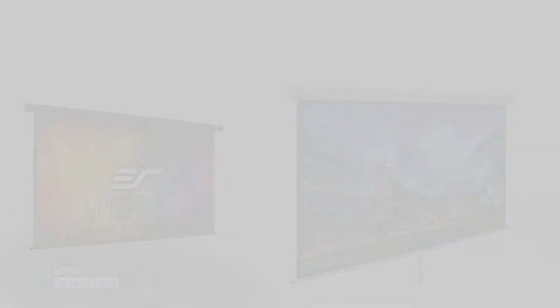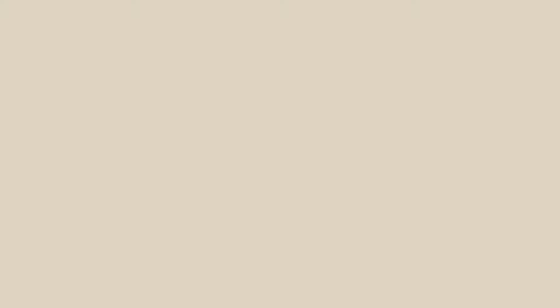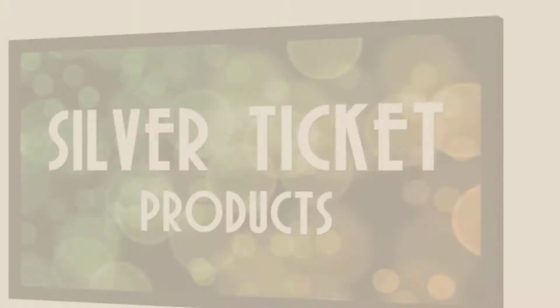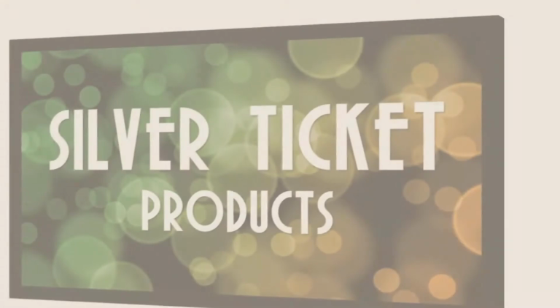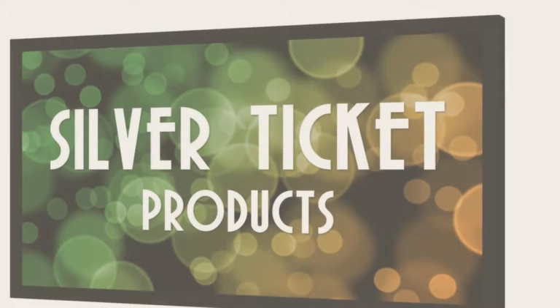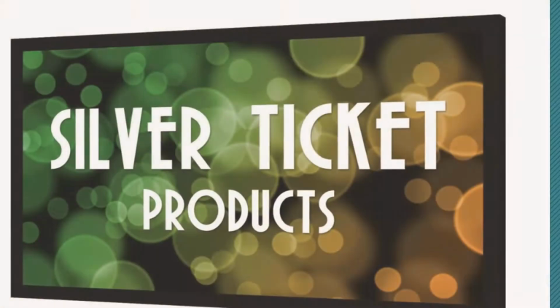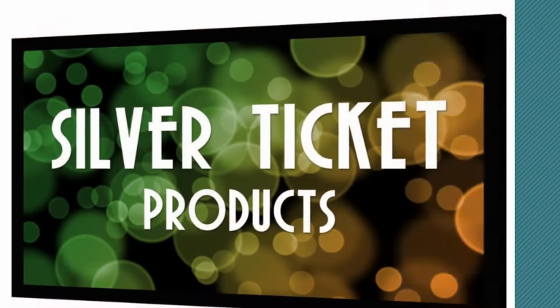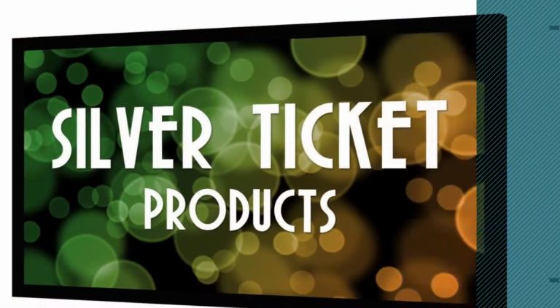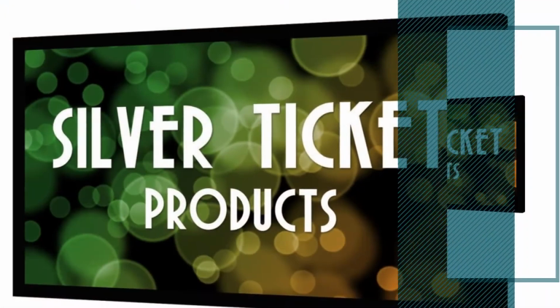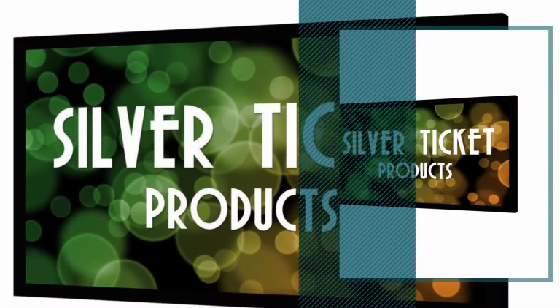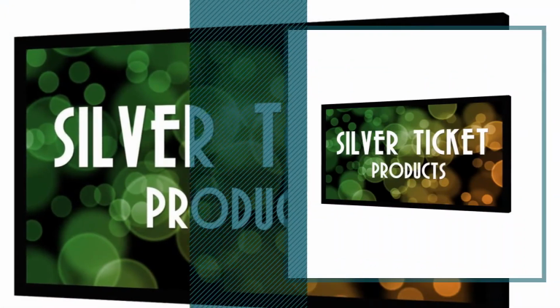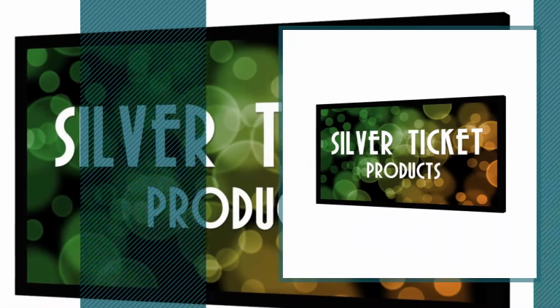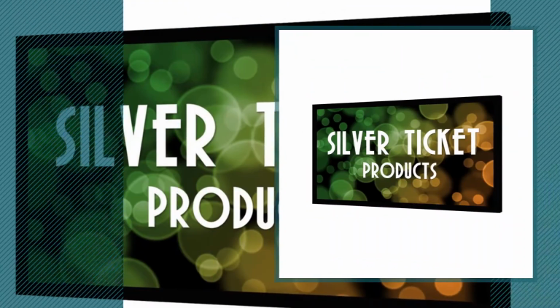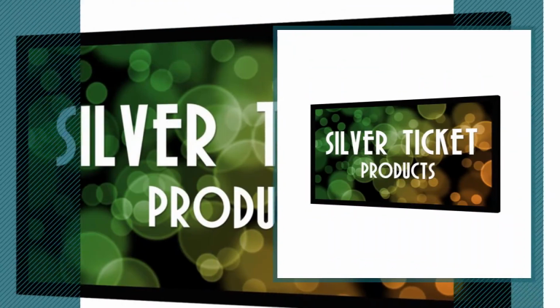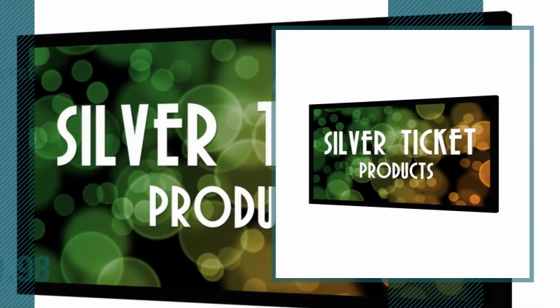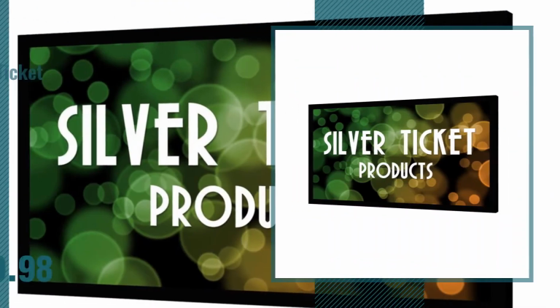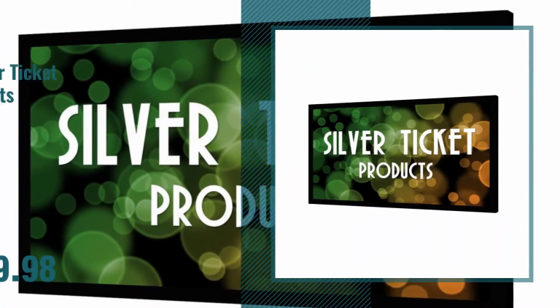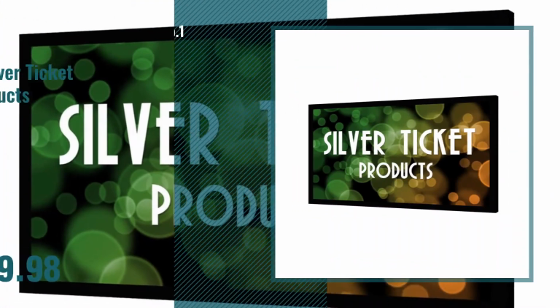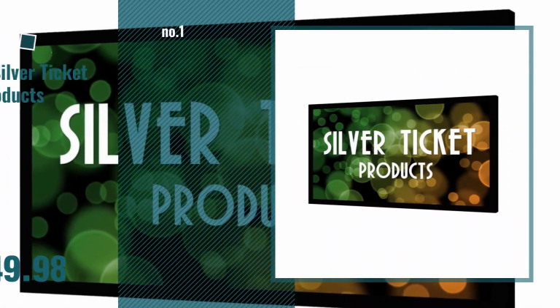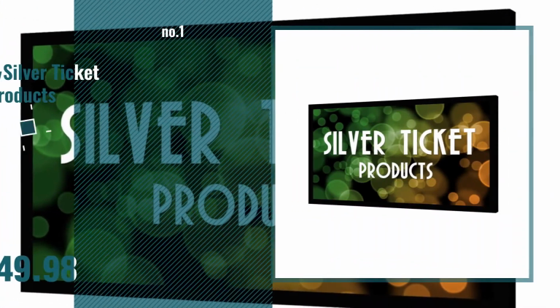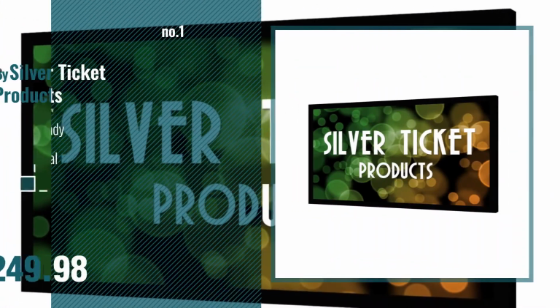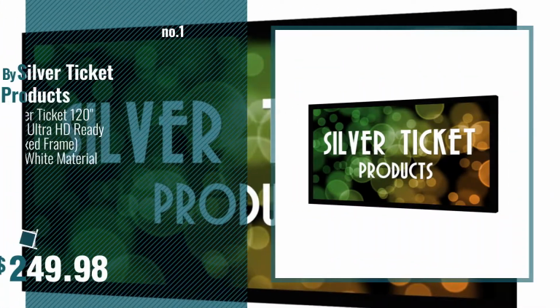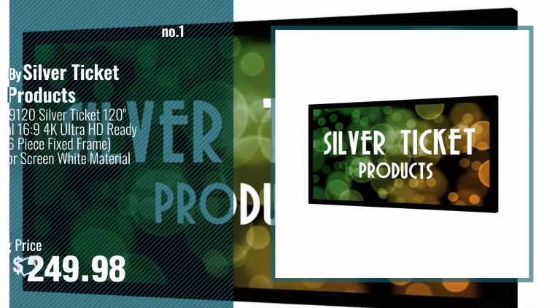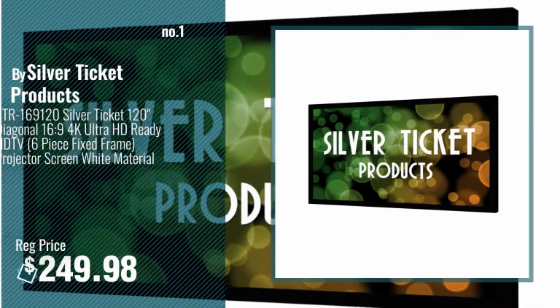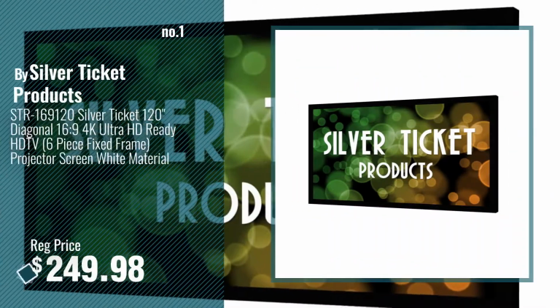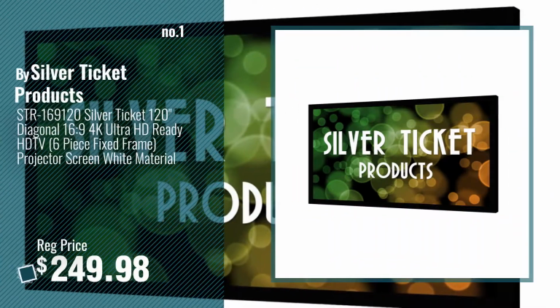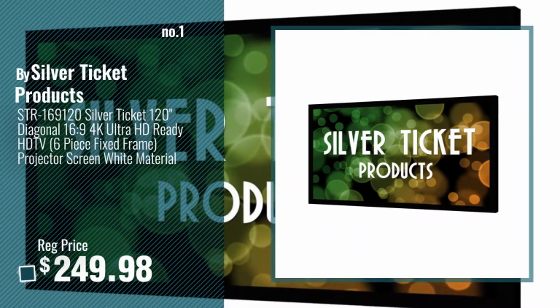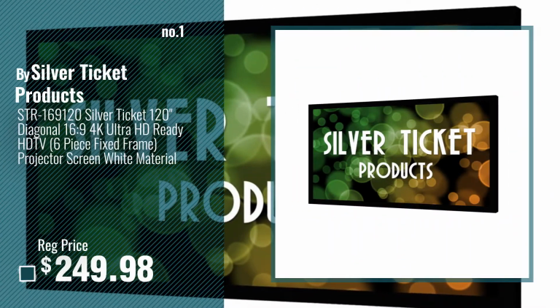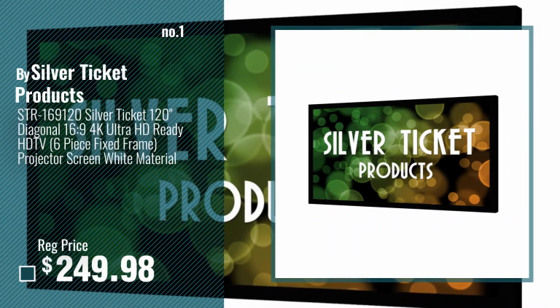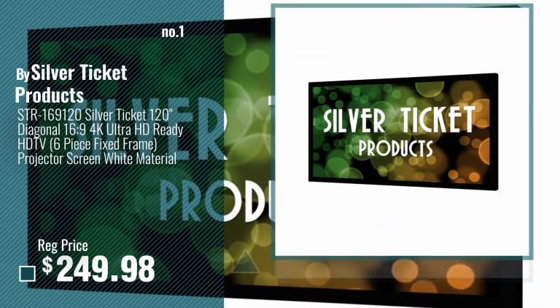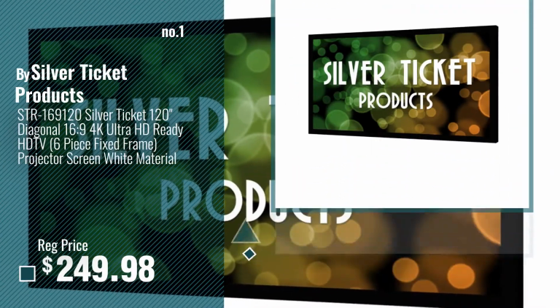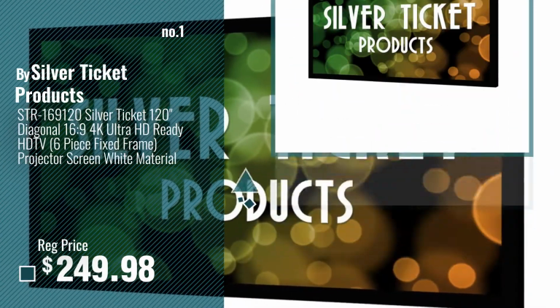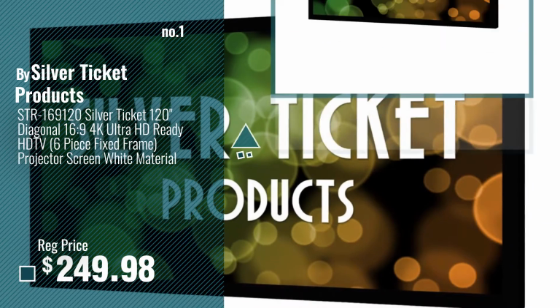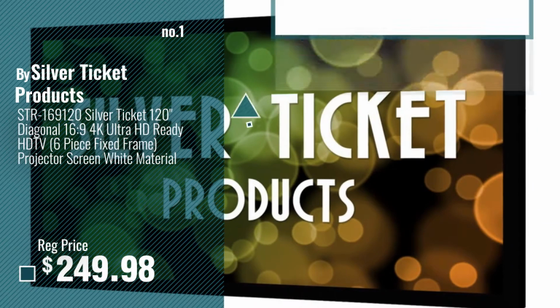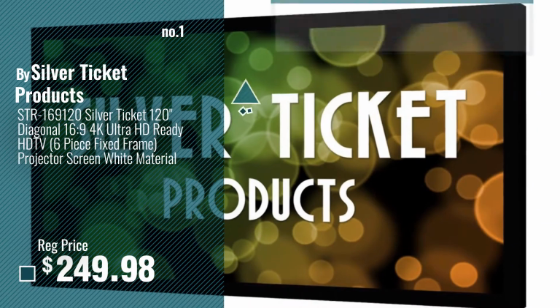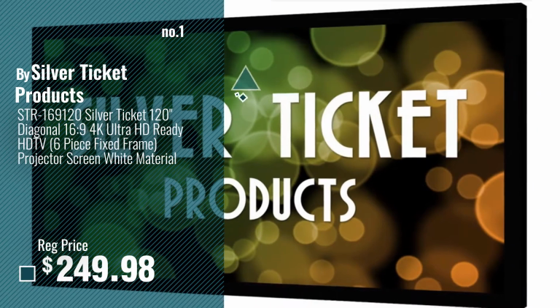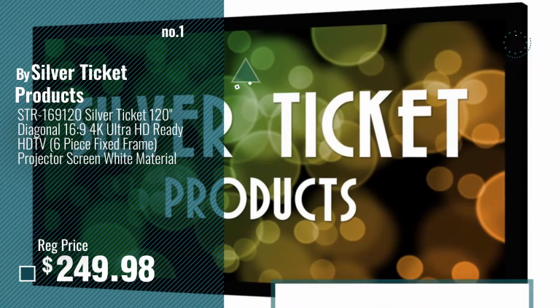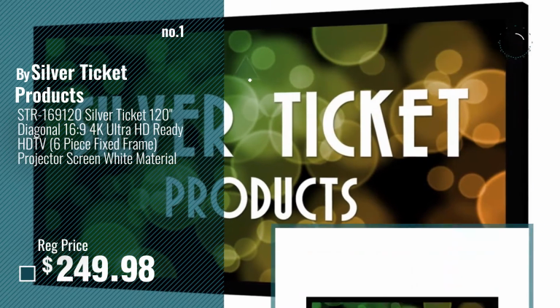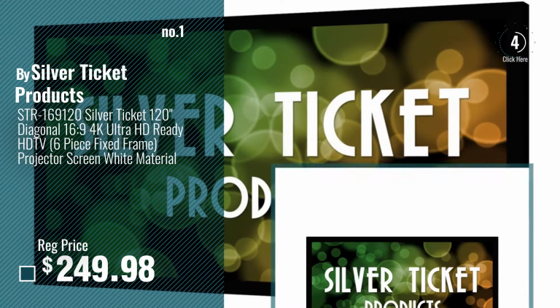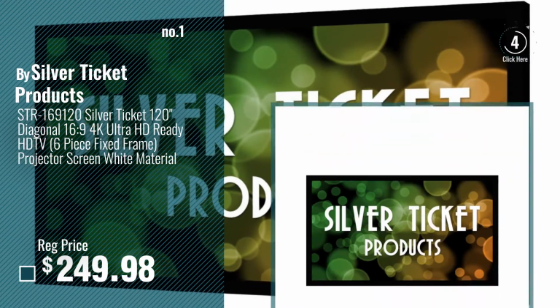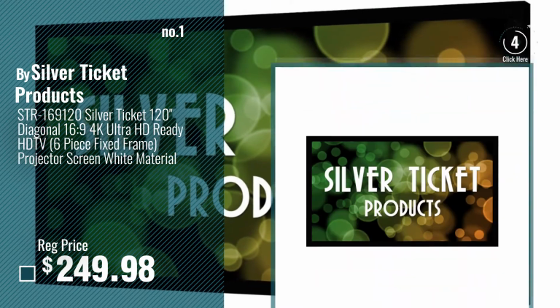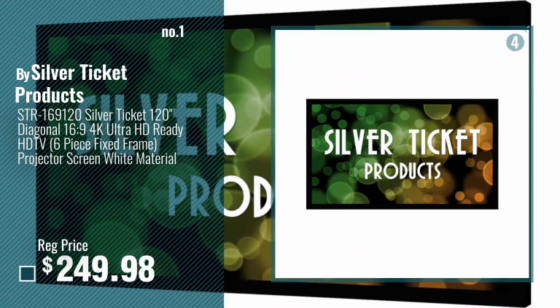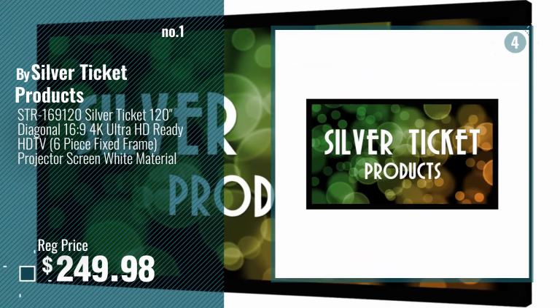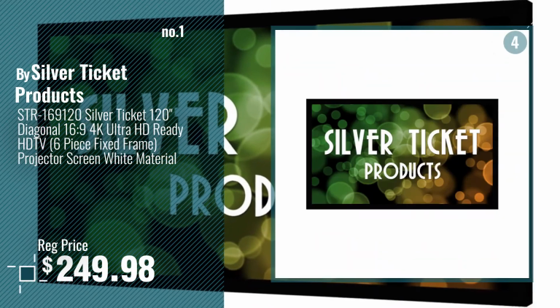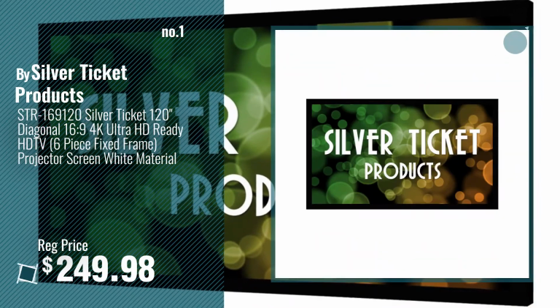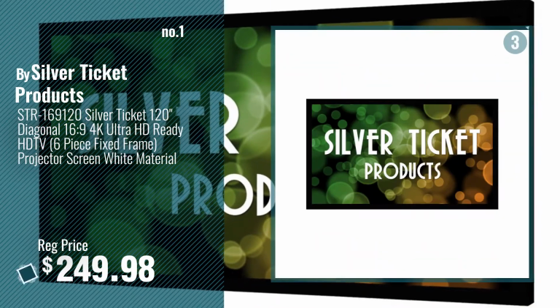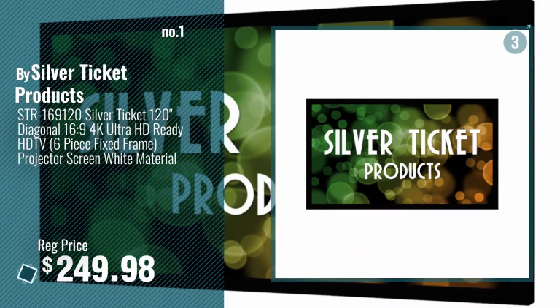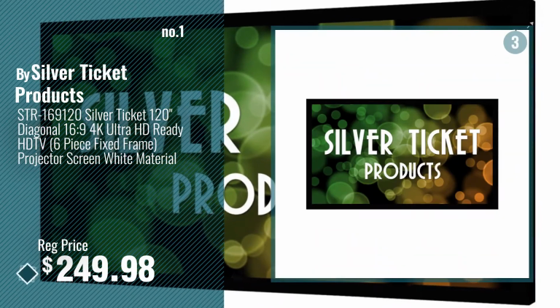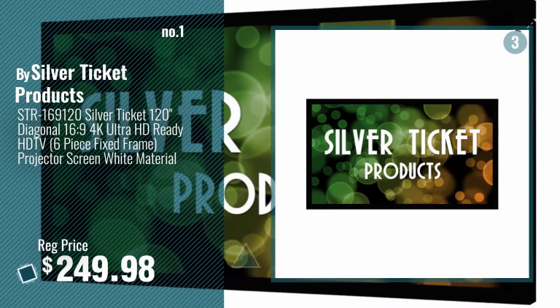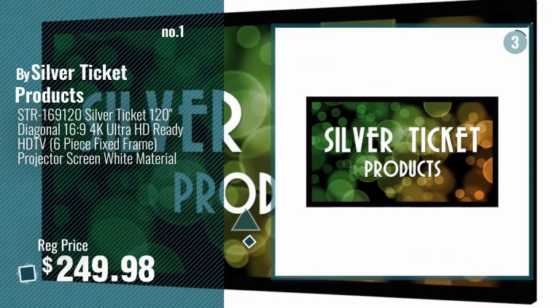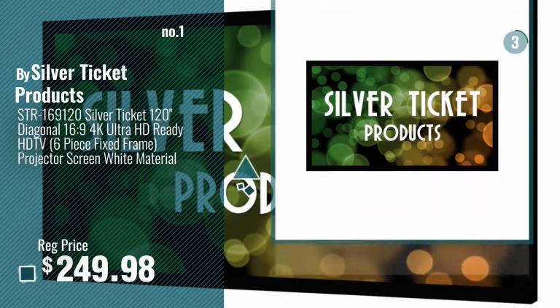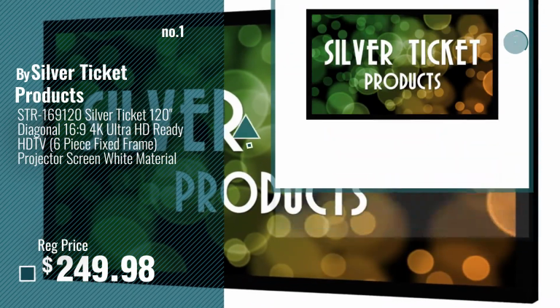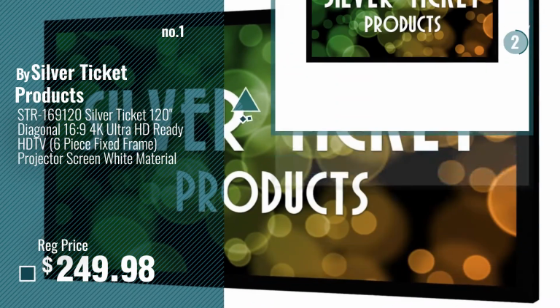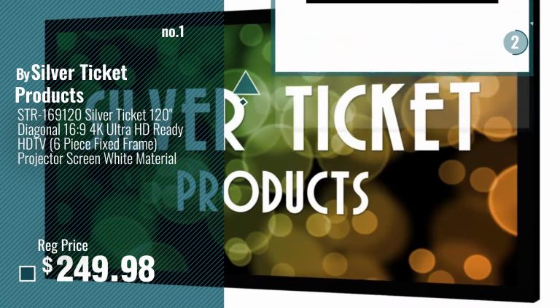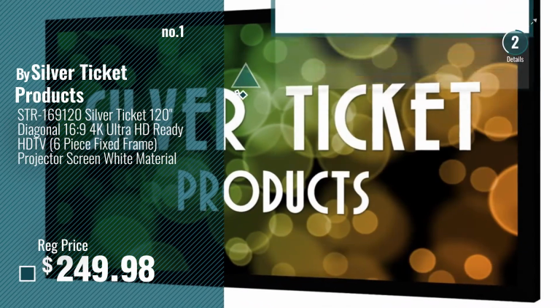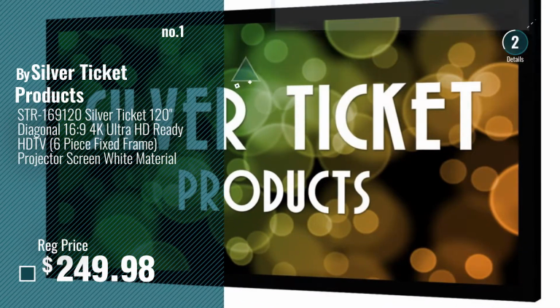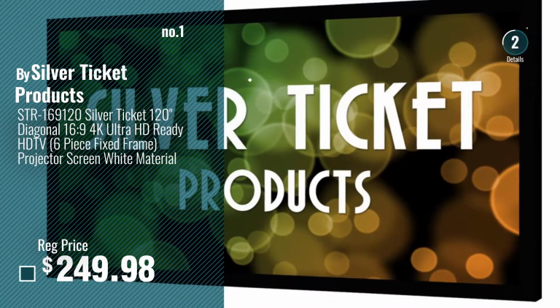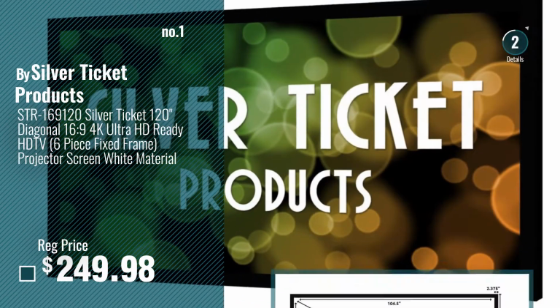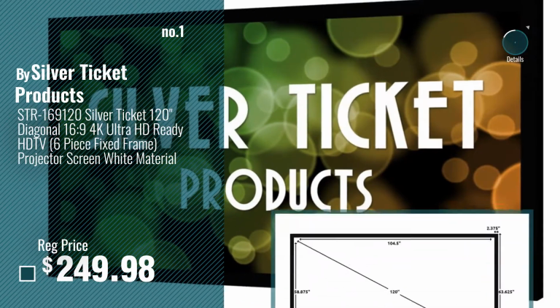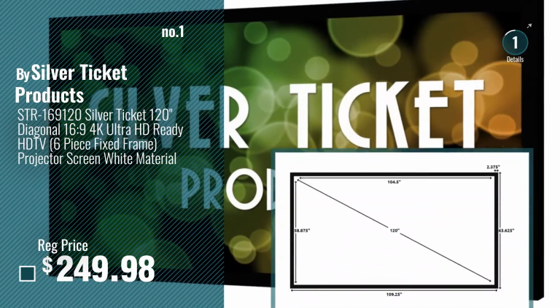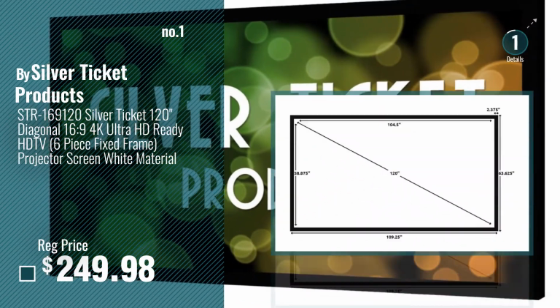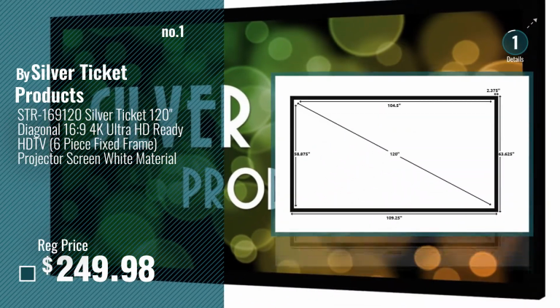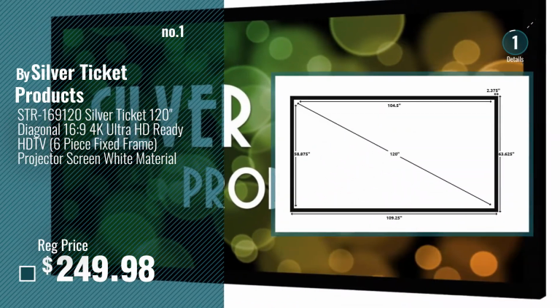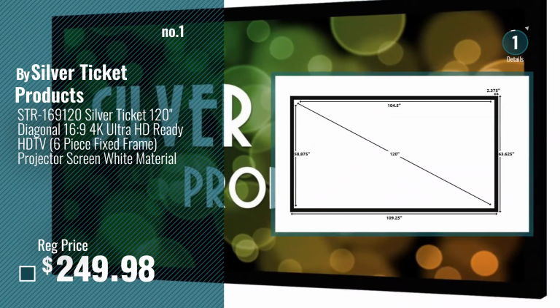Number 1, Most Popular, by Silver Ticket Products. Watch this video and choose your favorite.